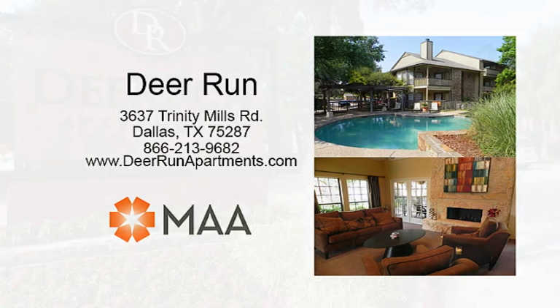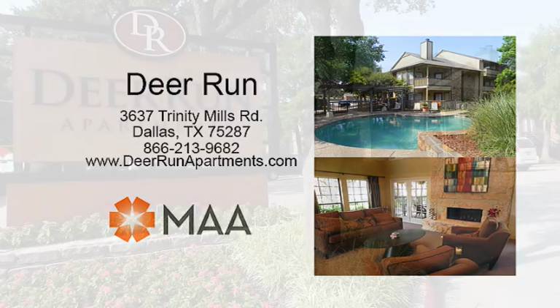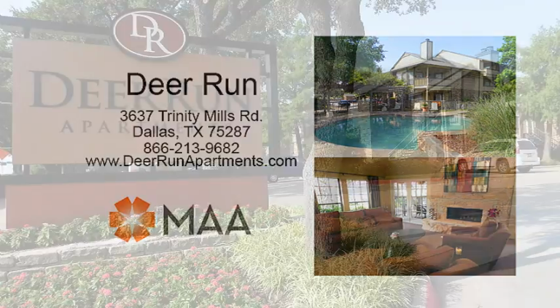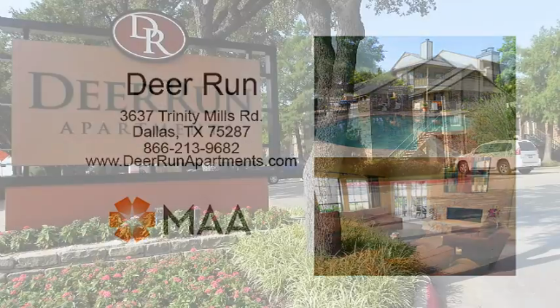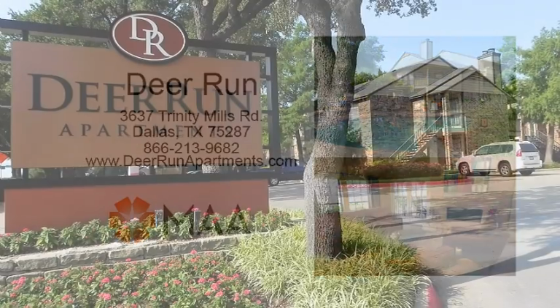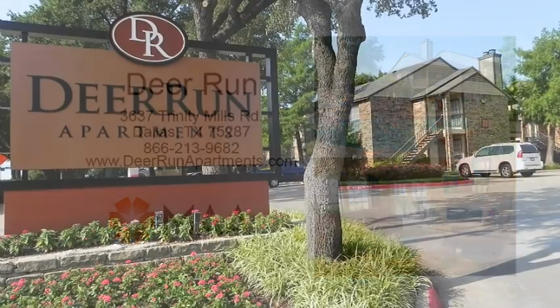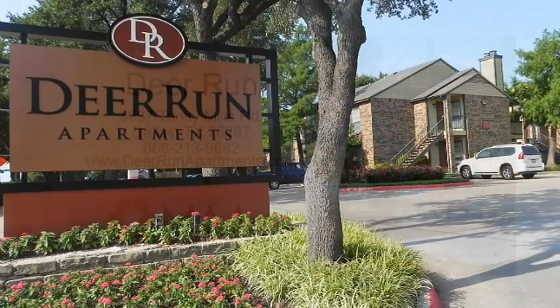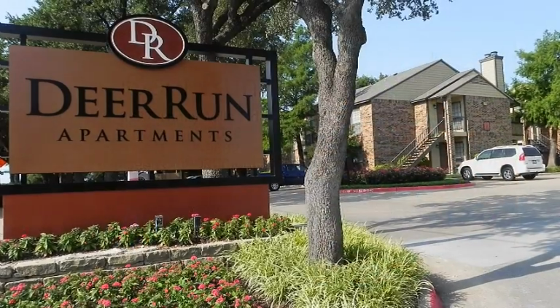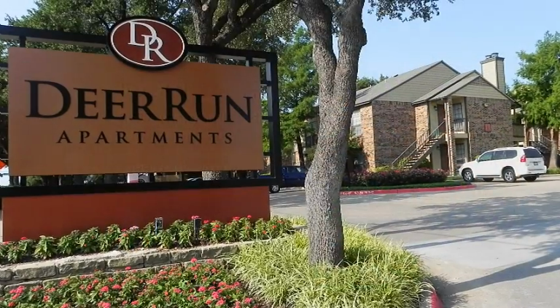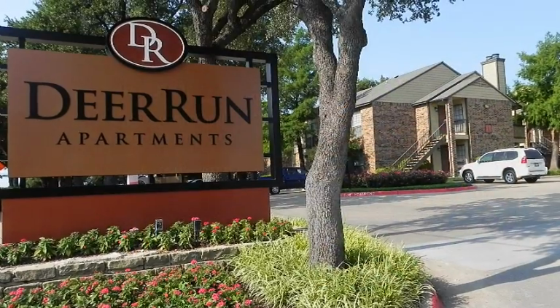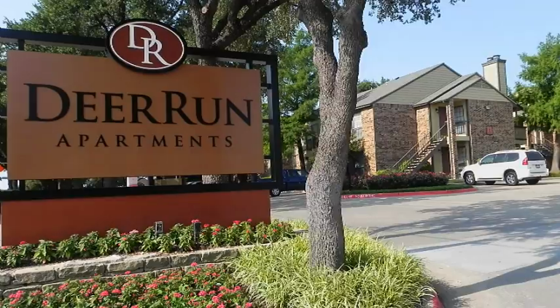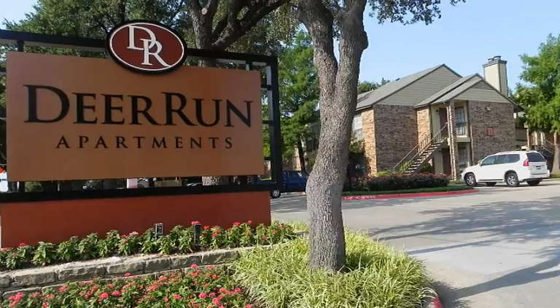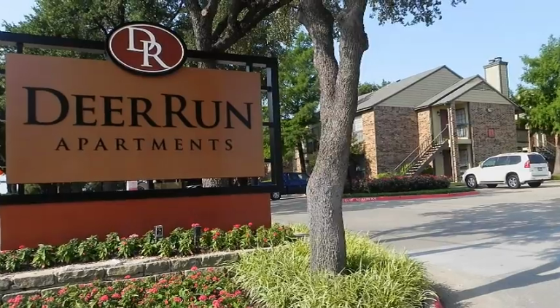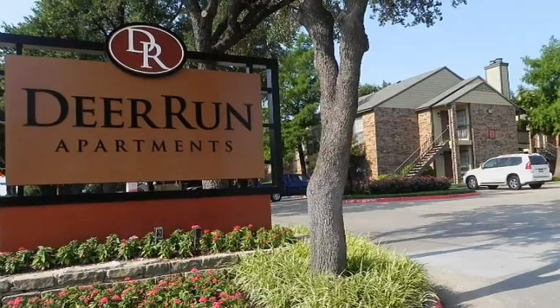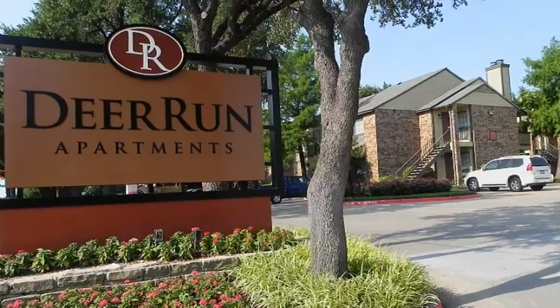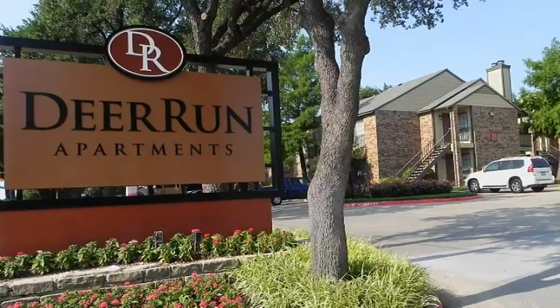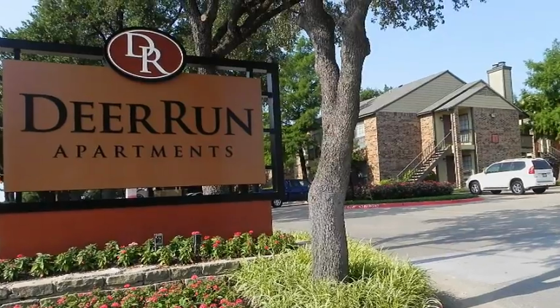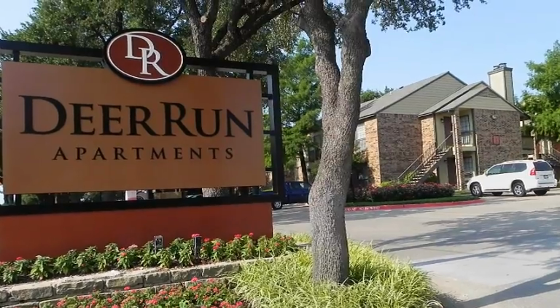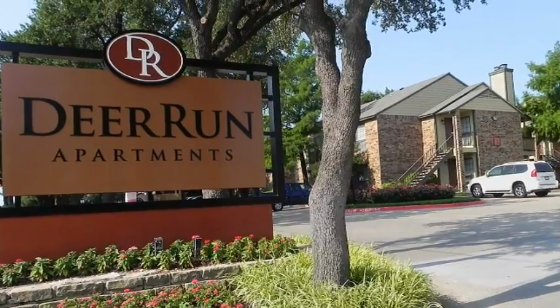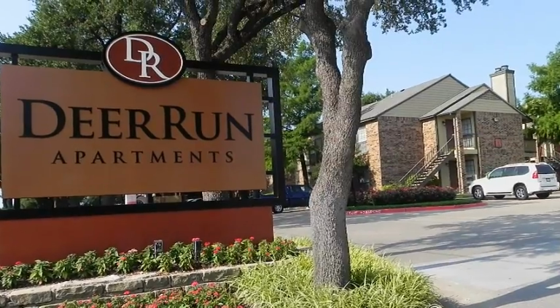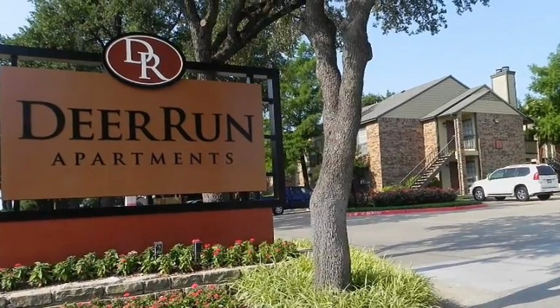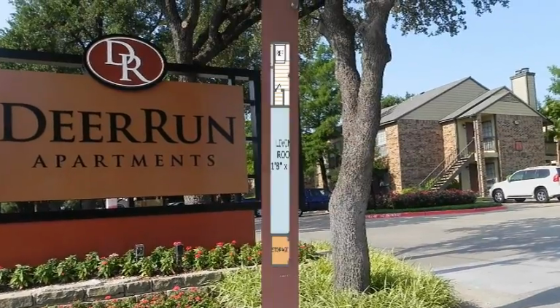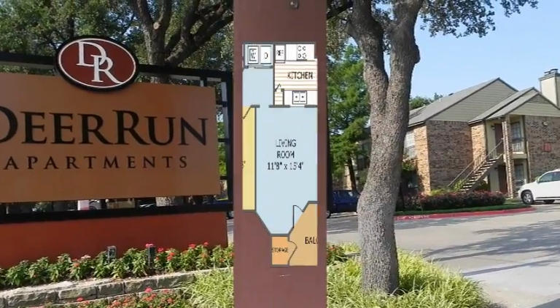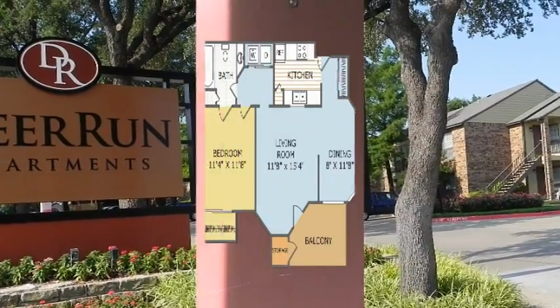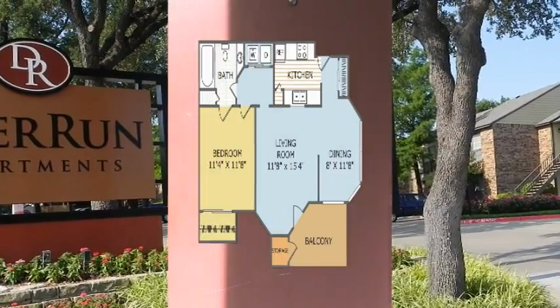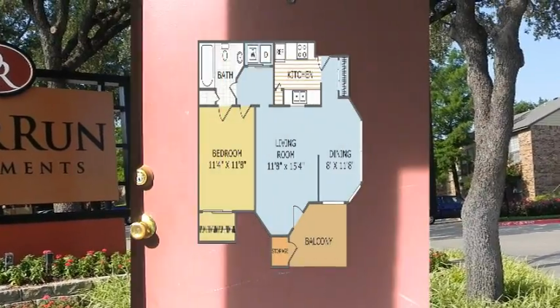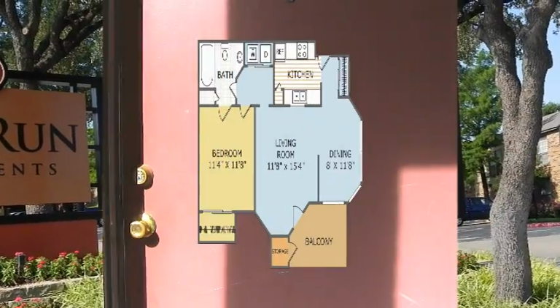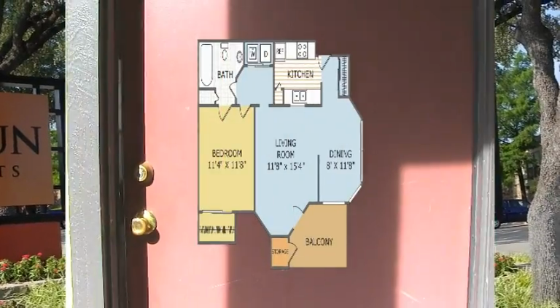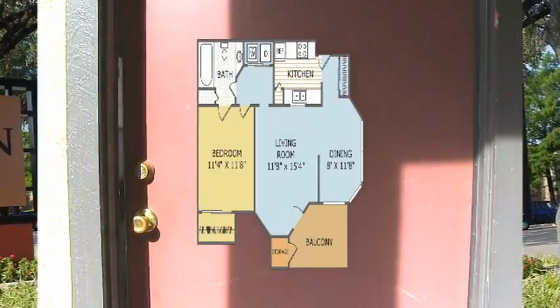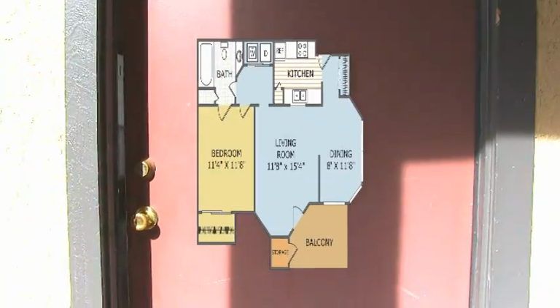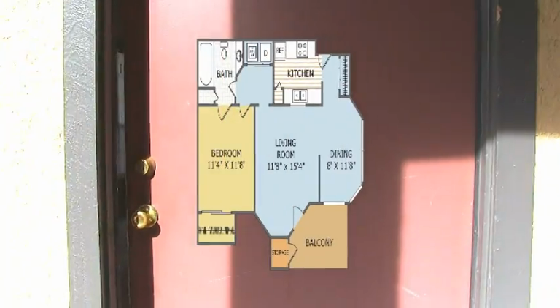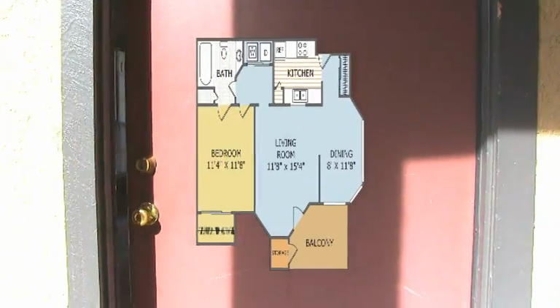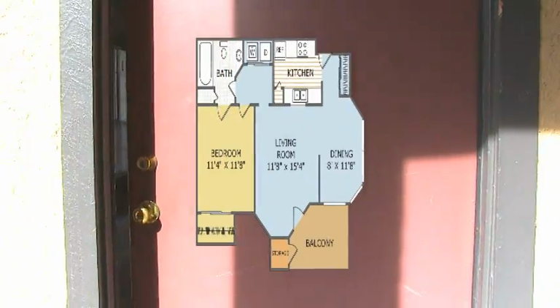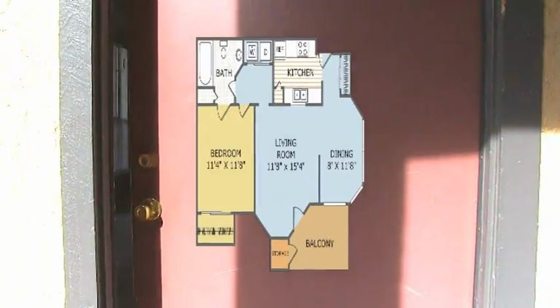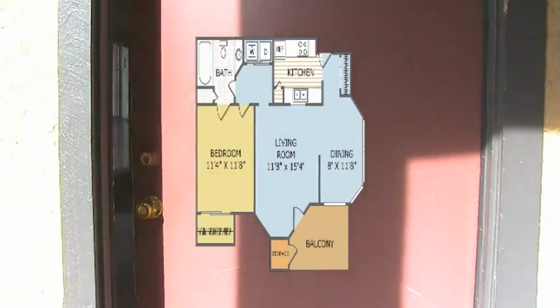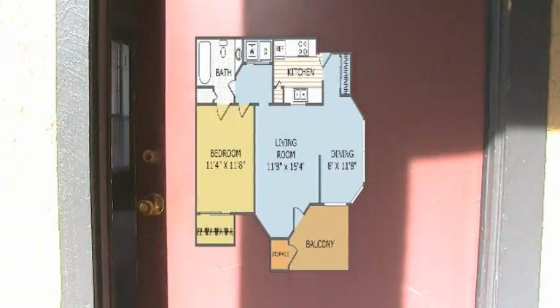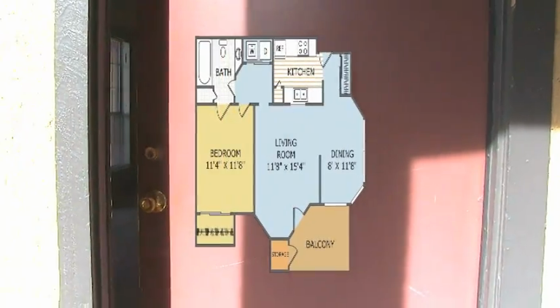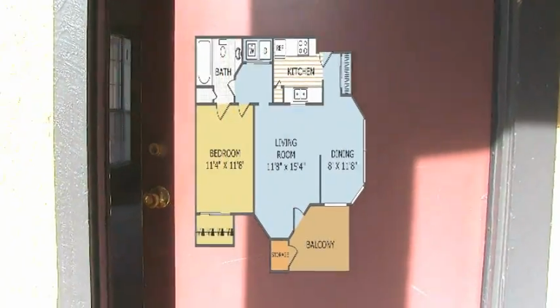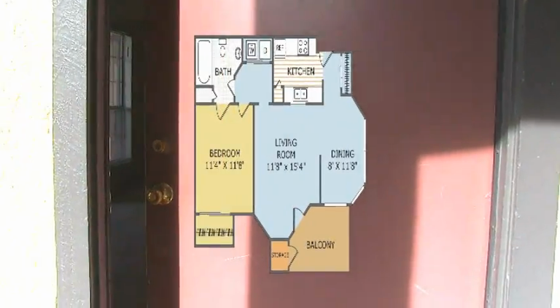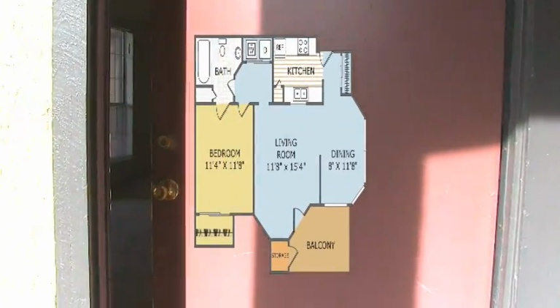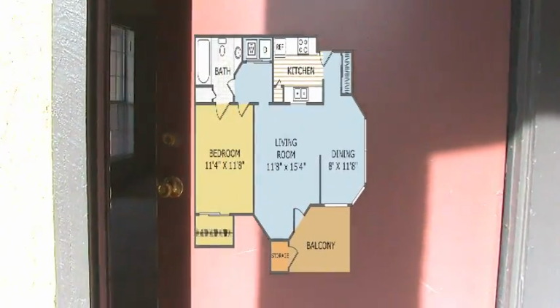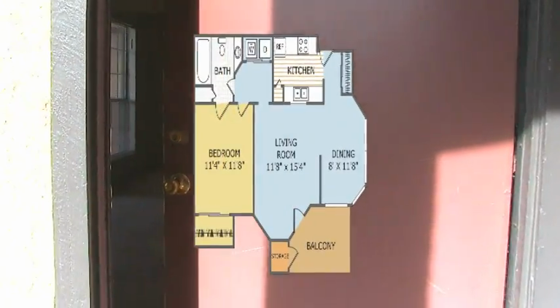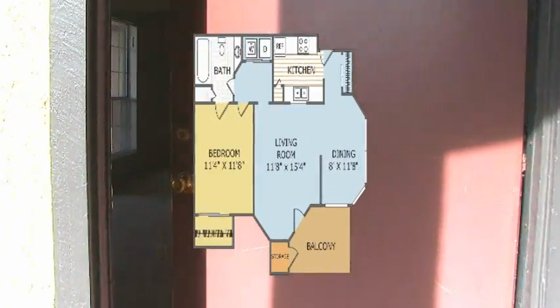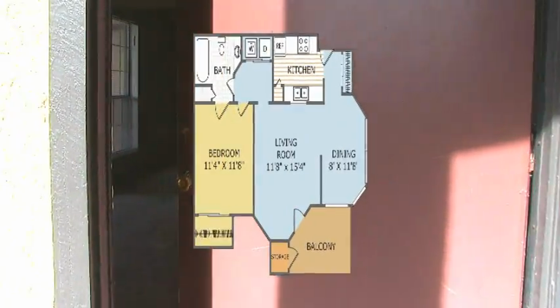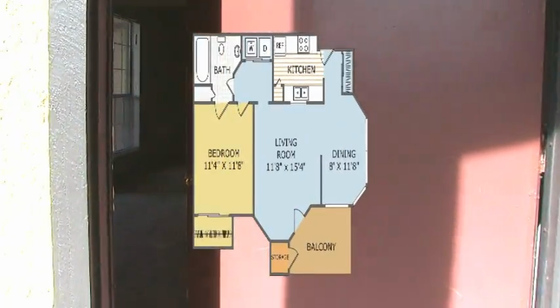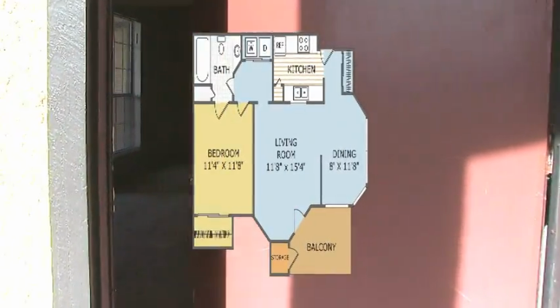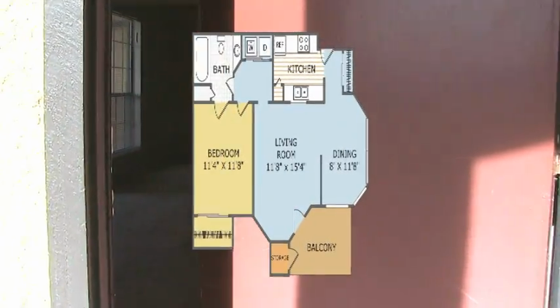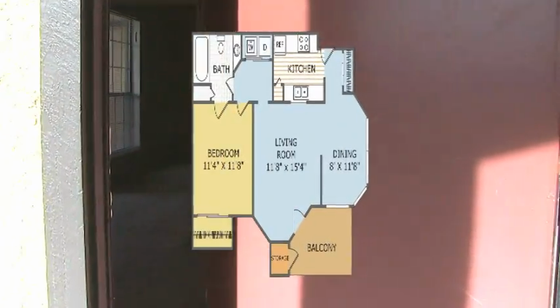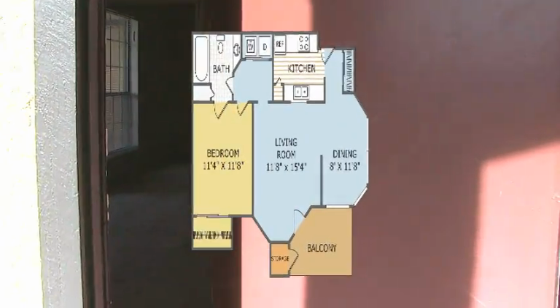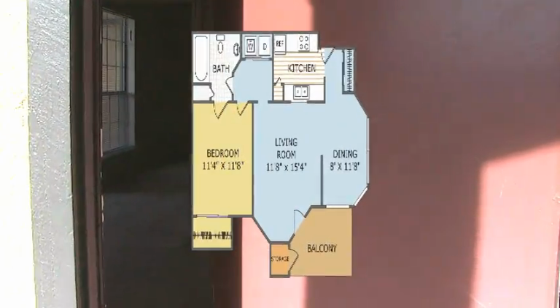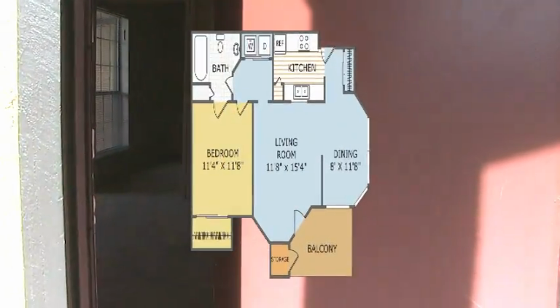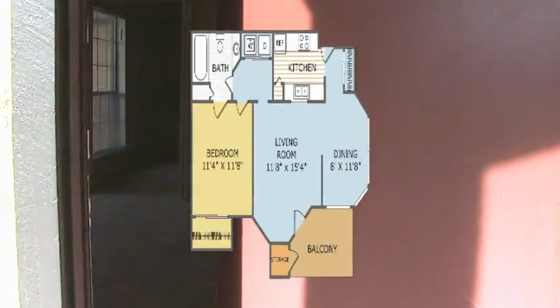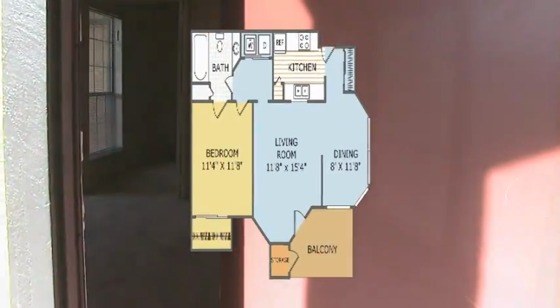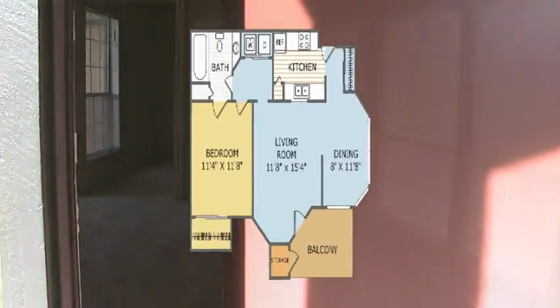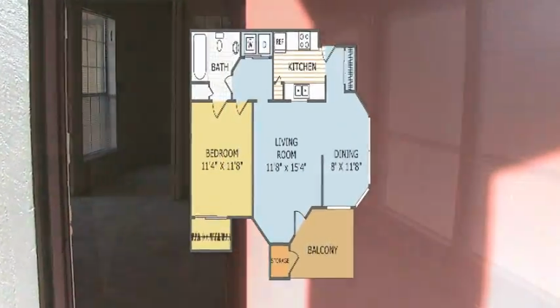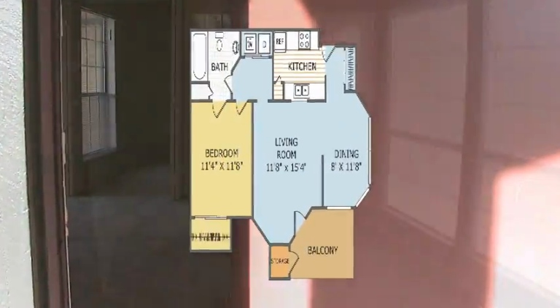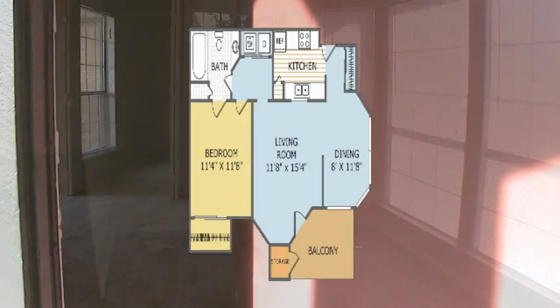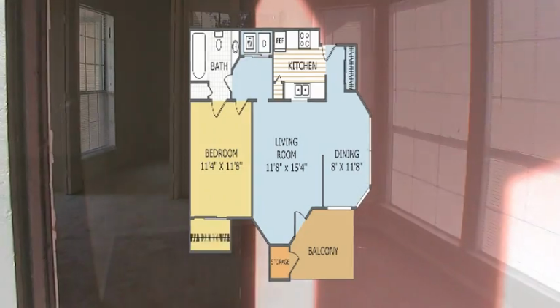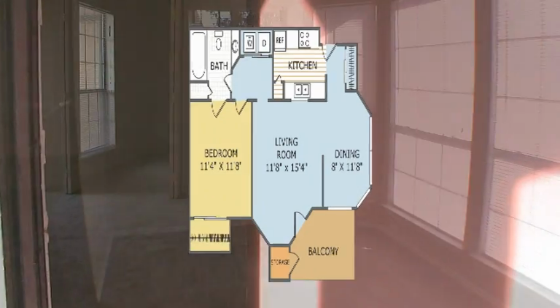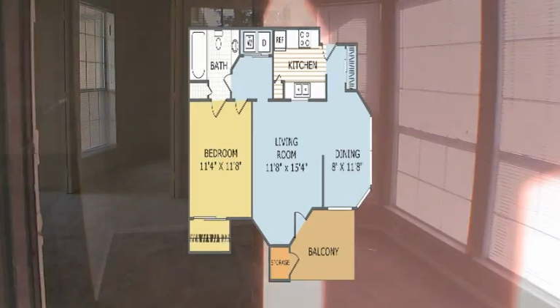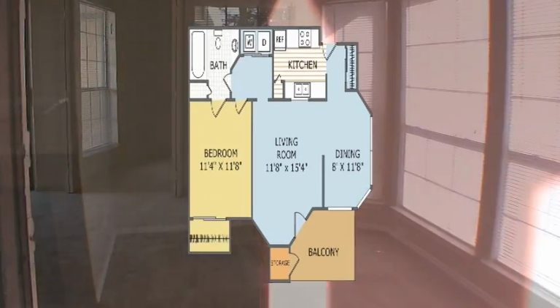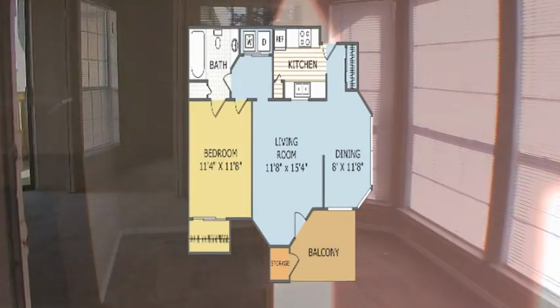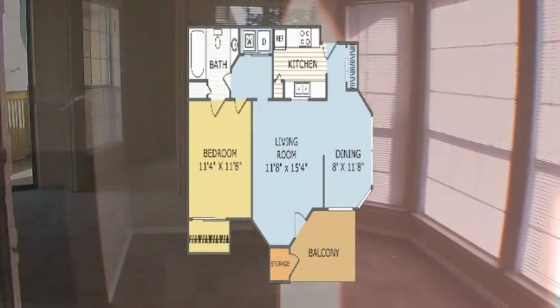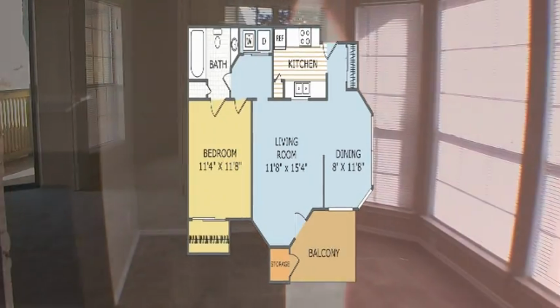Welcome home to Deer Run Apartments. Today we will visit a one-bedroom, one-bath floor plan with 706 square feet.